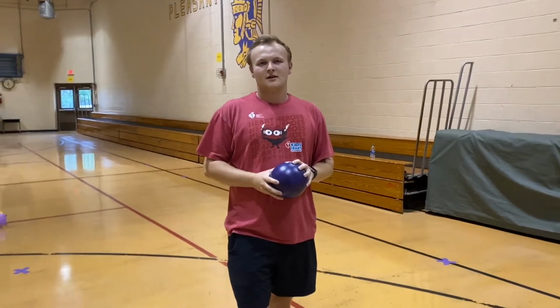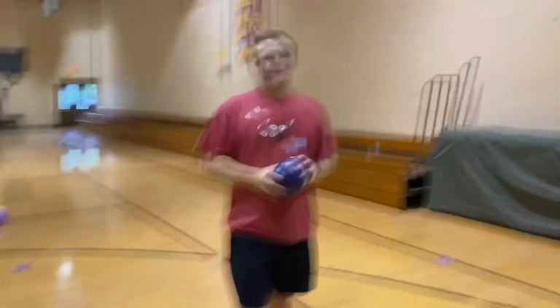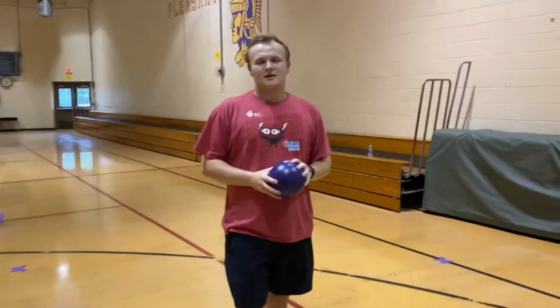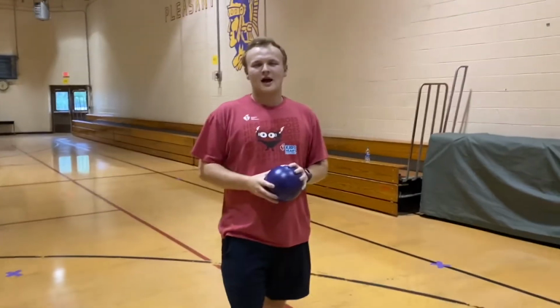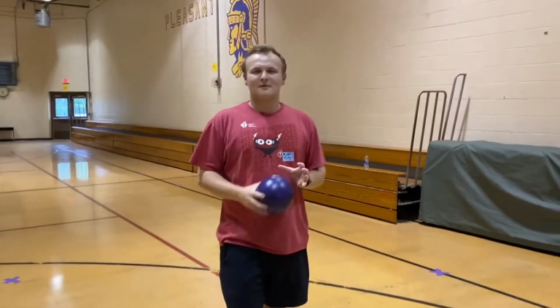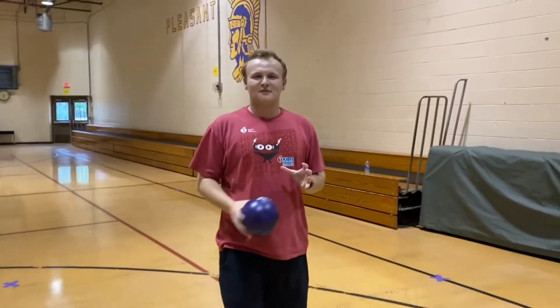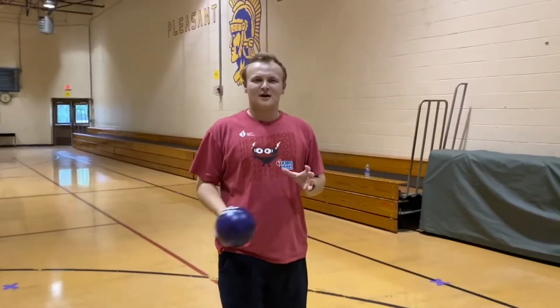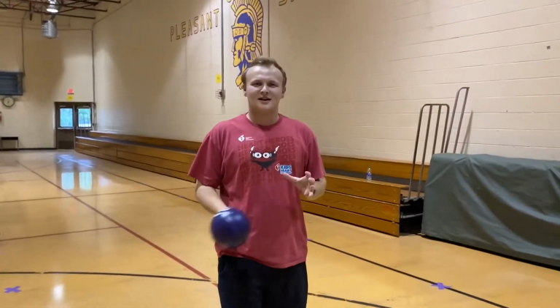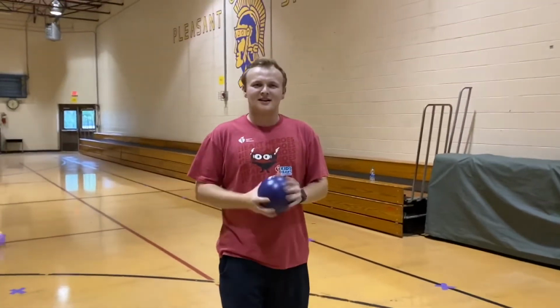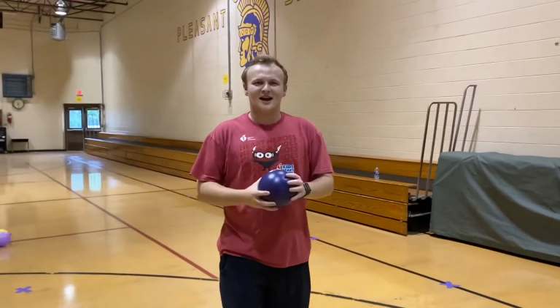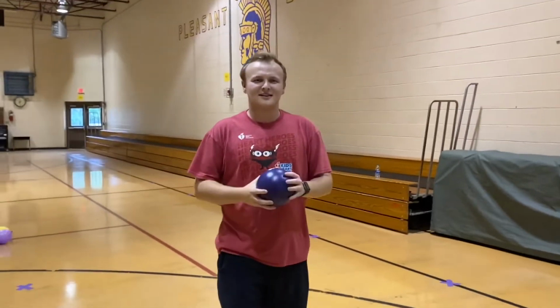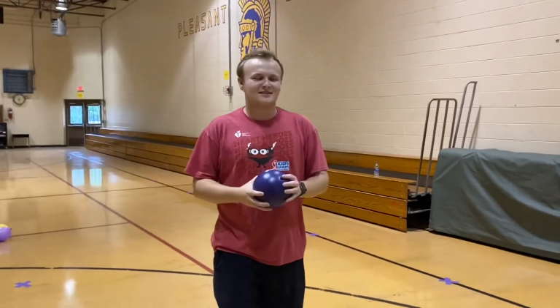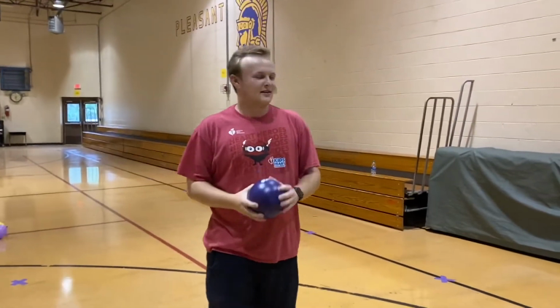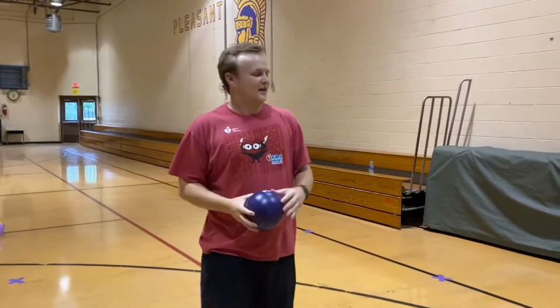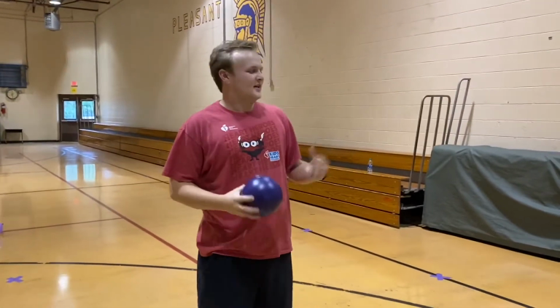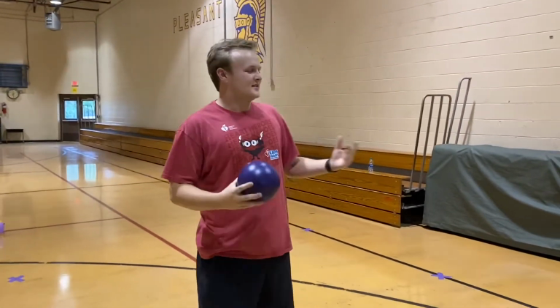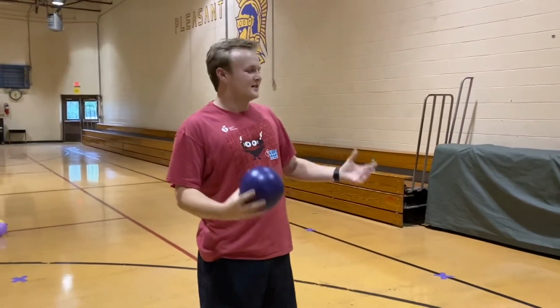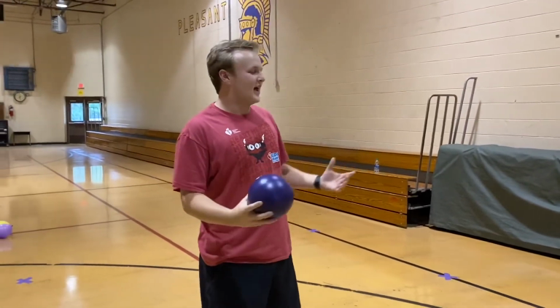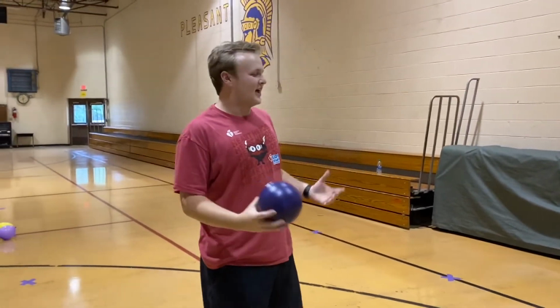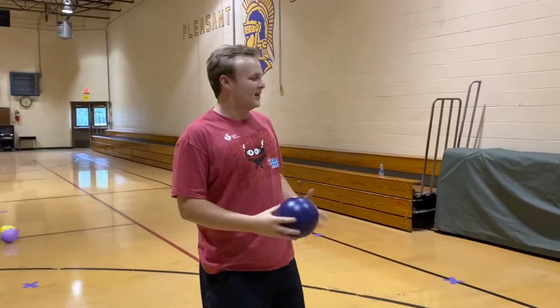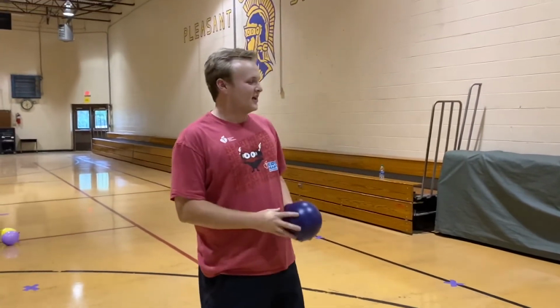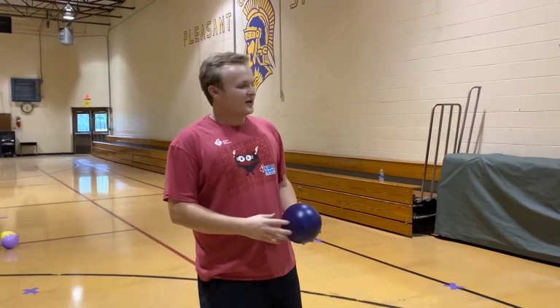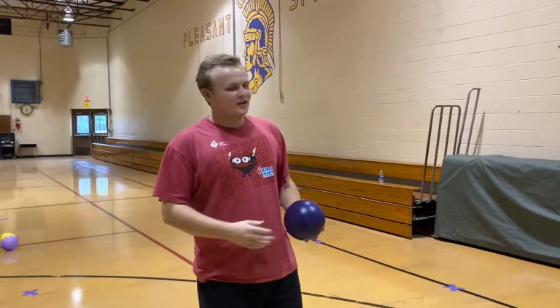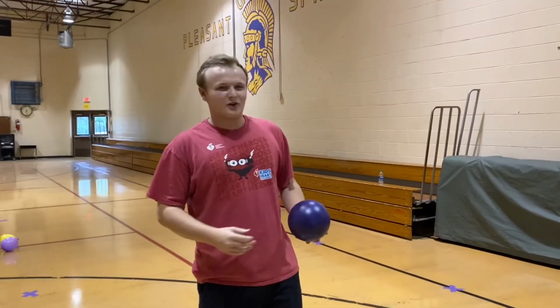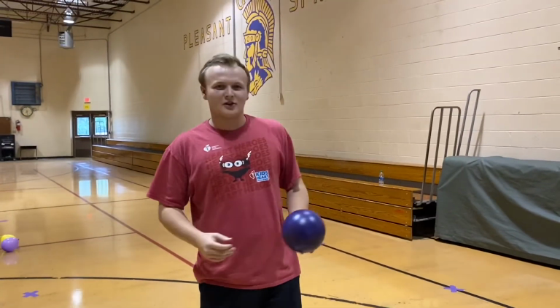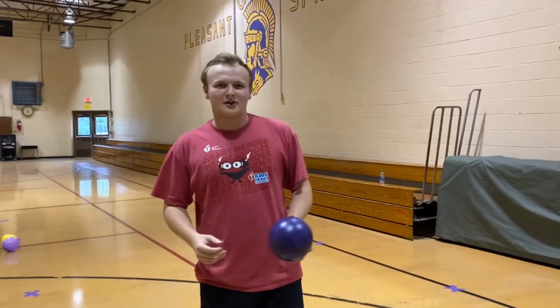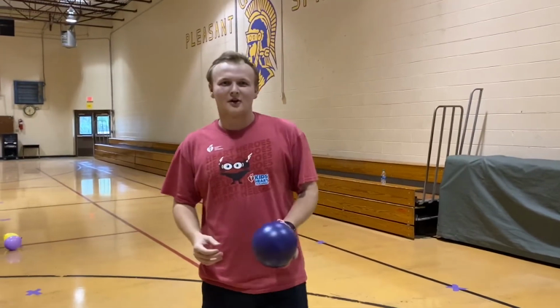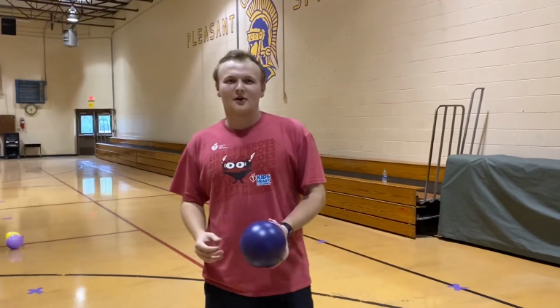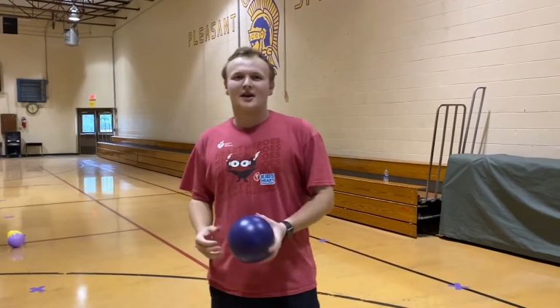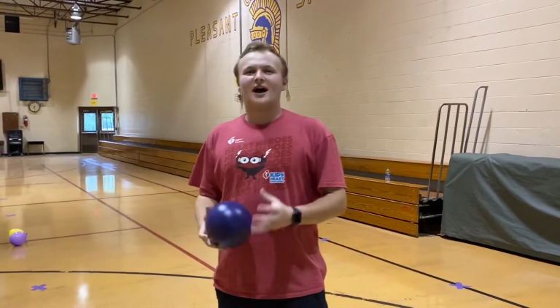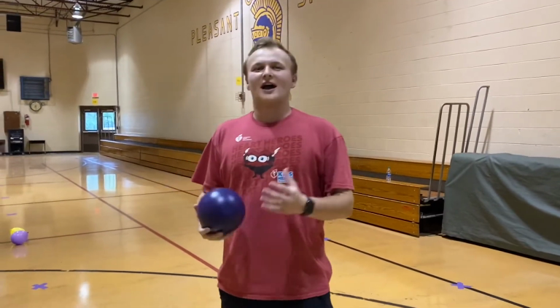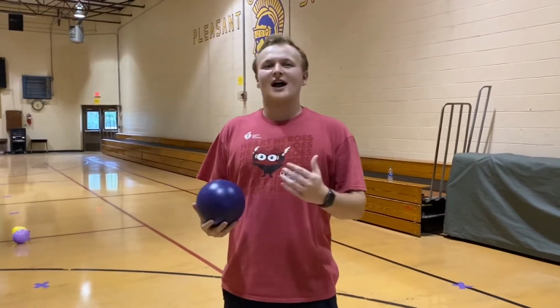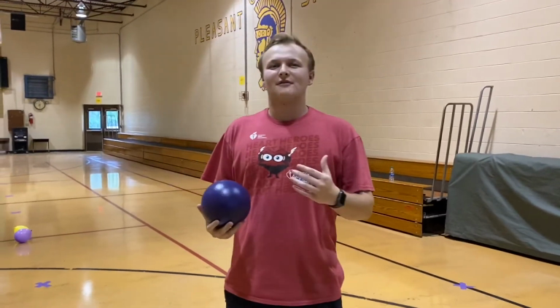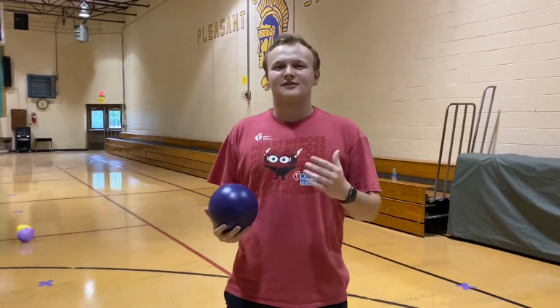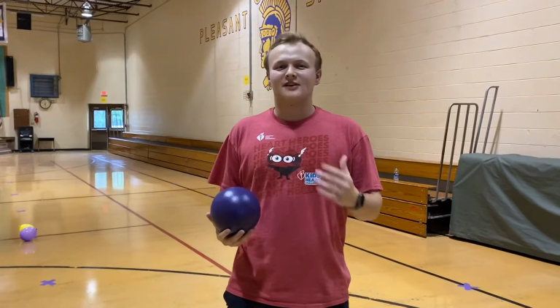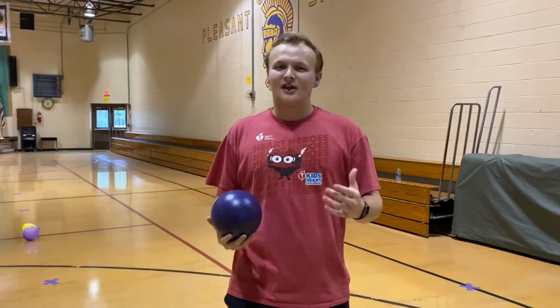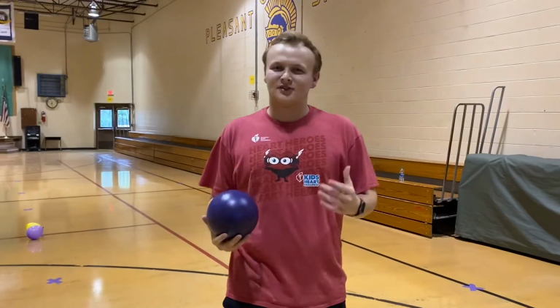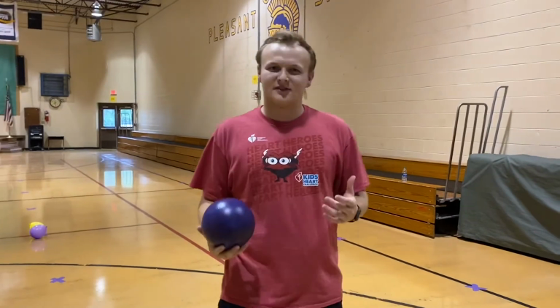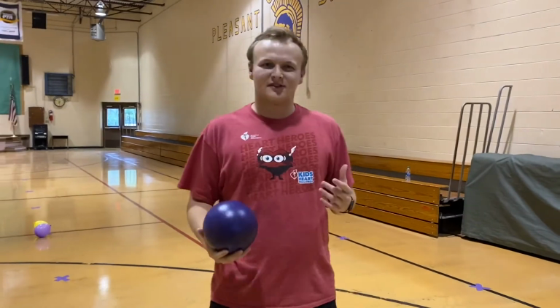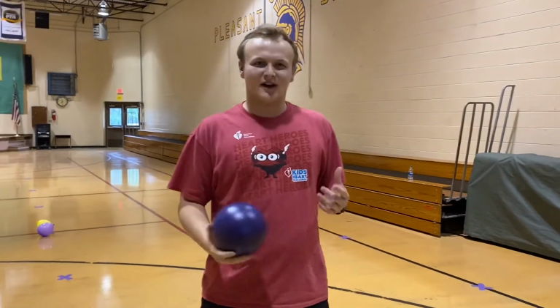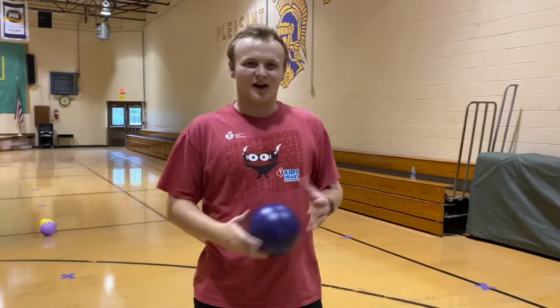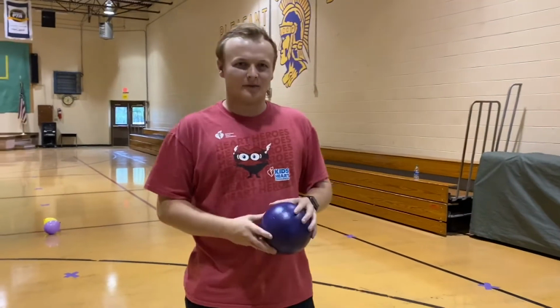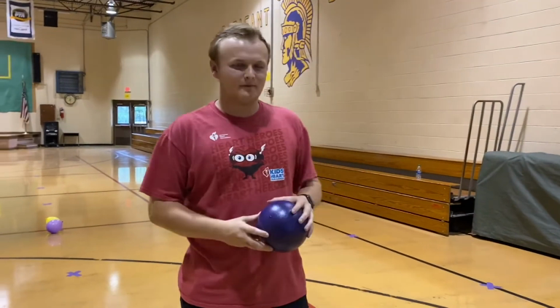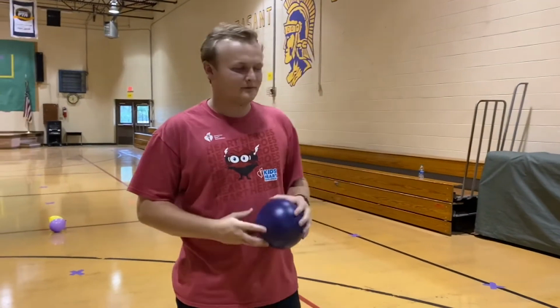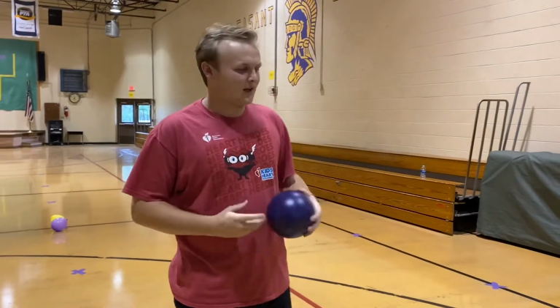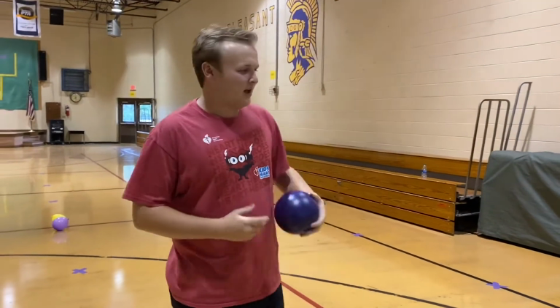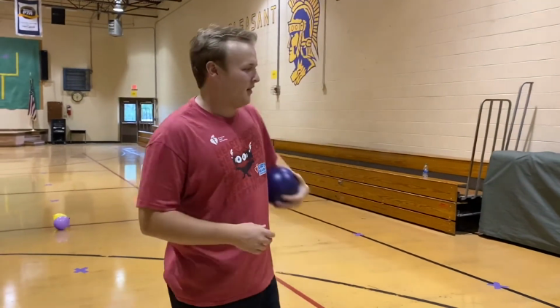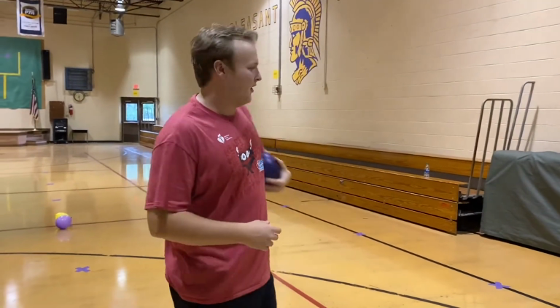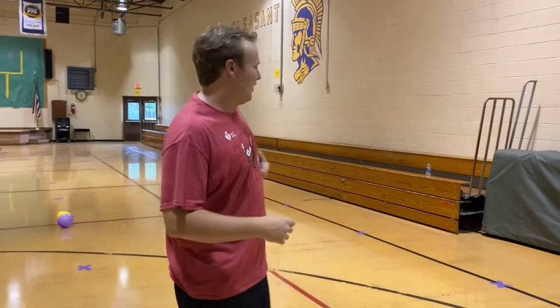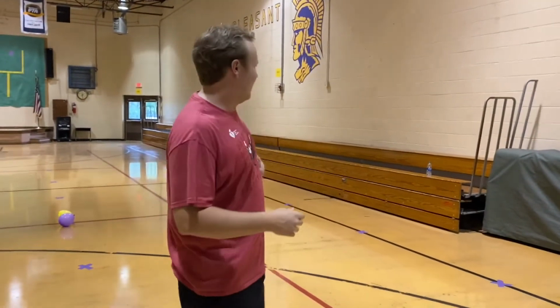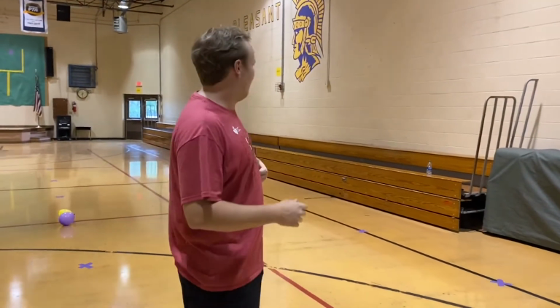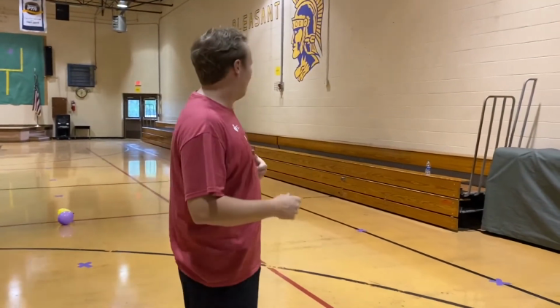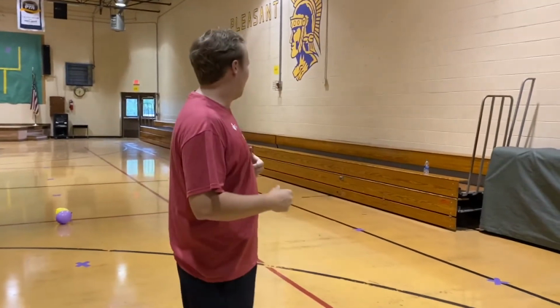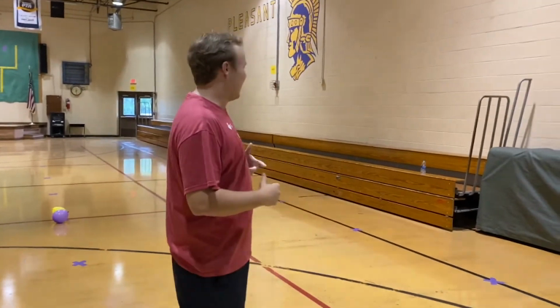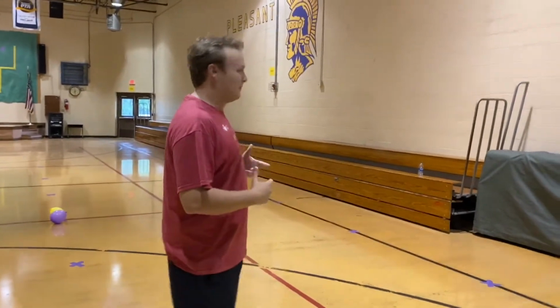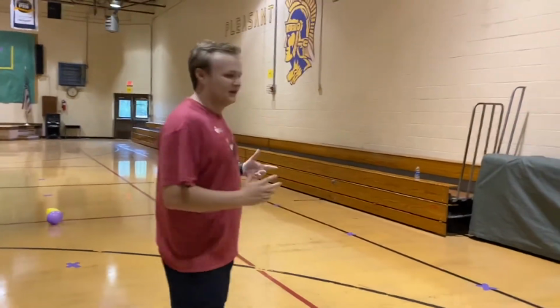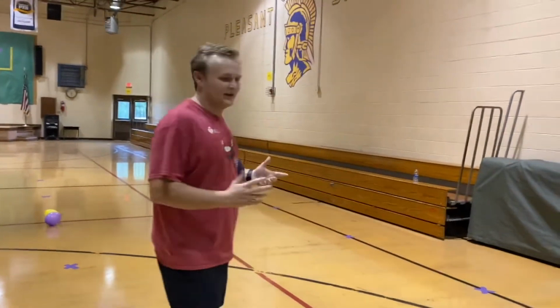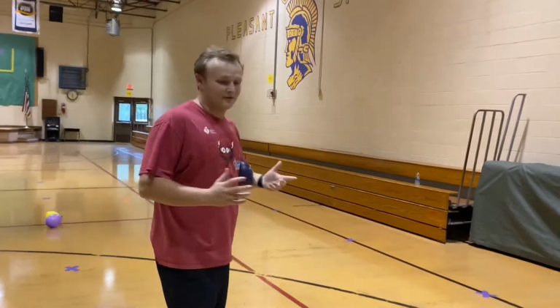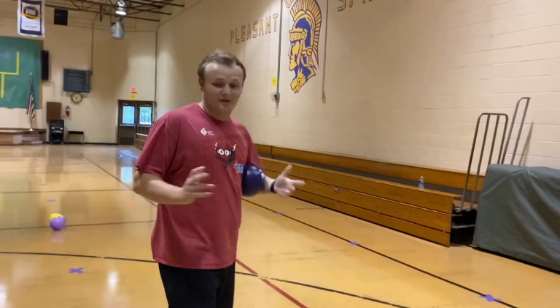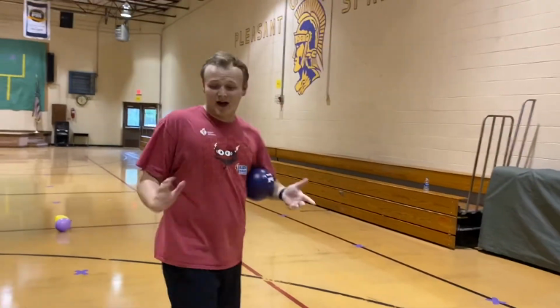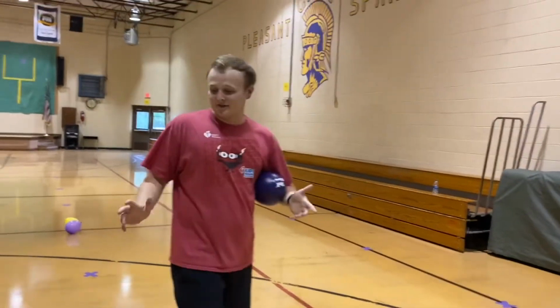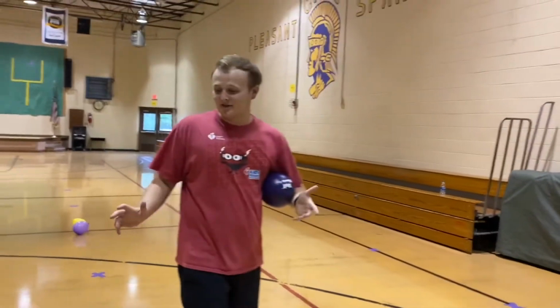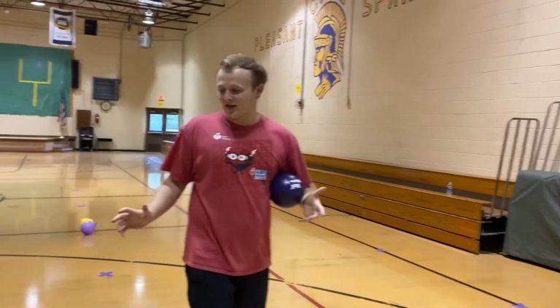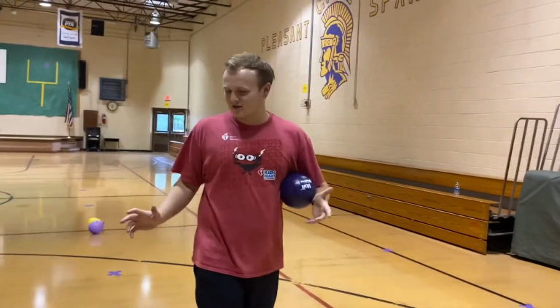Happy Friday guys! Today Coach Rizzo and I have a station set up. There are, I believe, five stations.